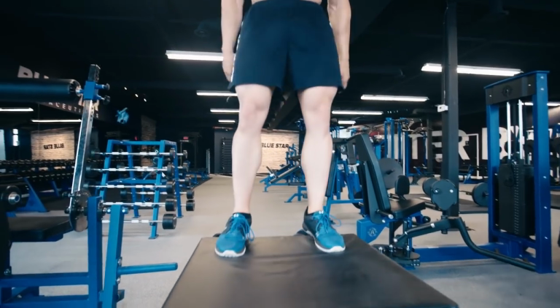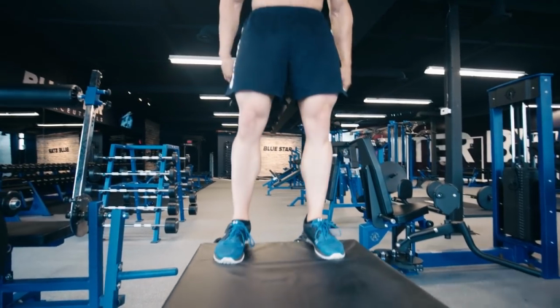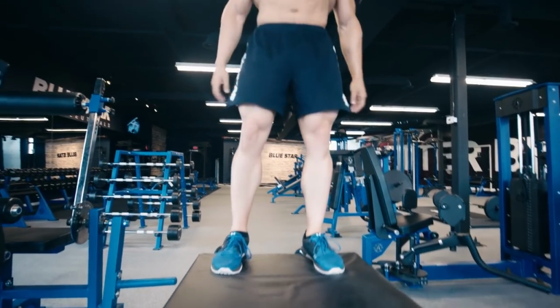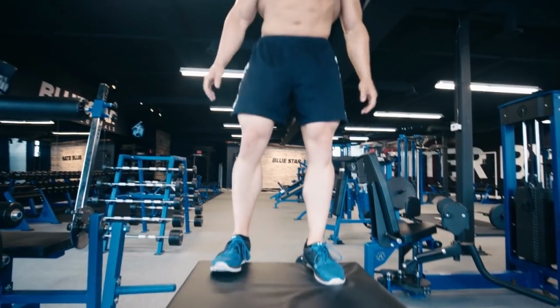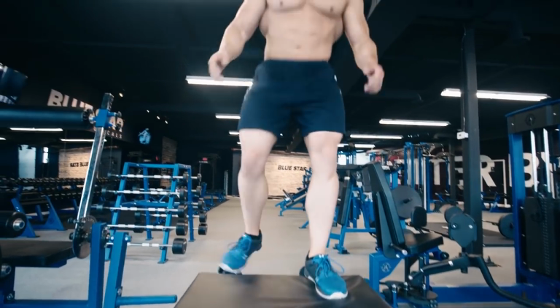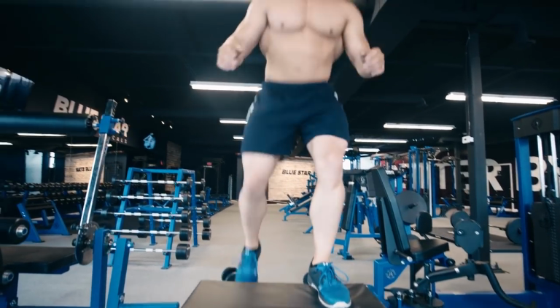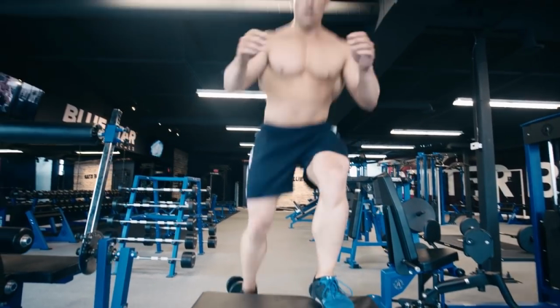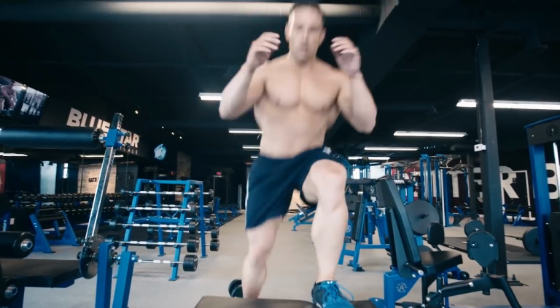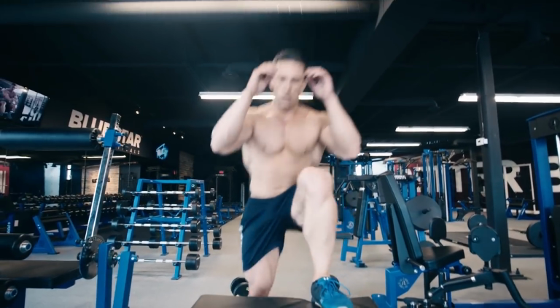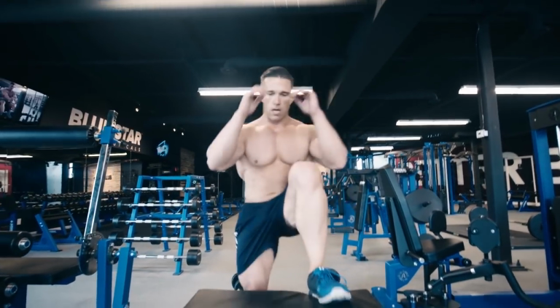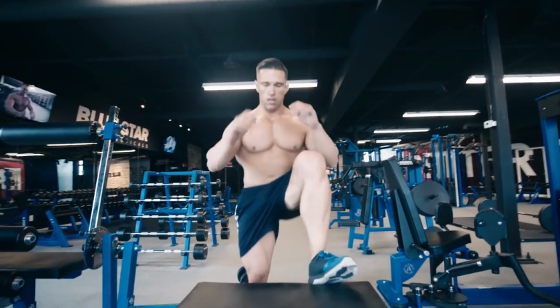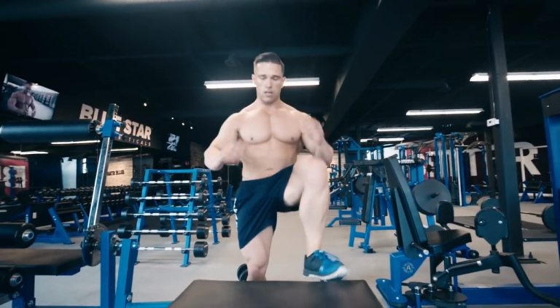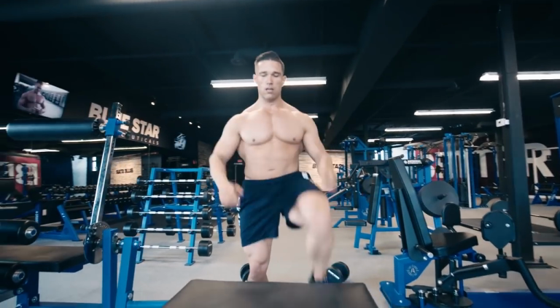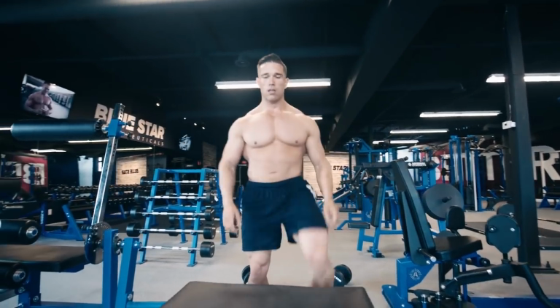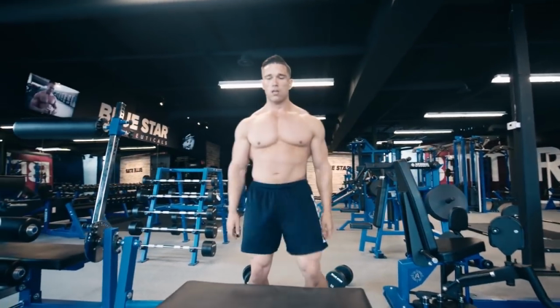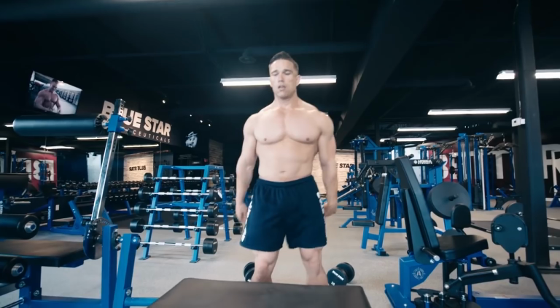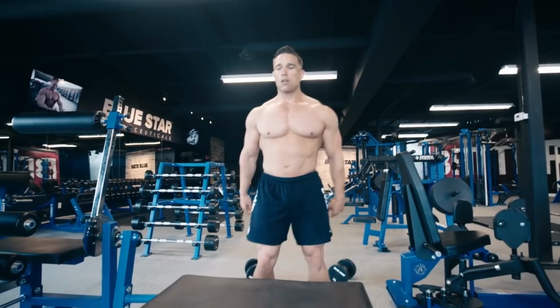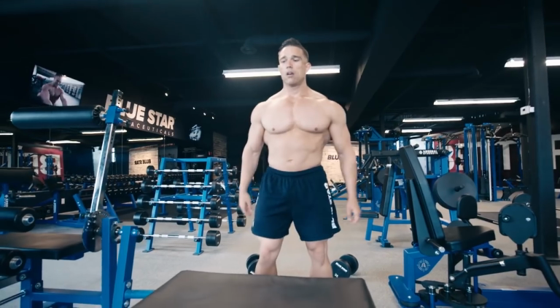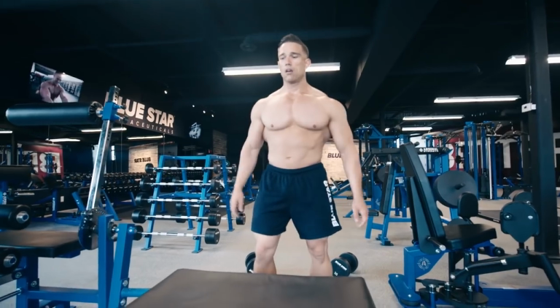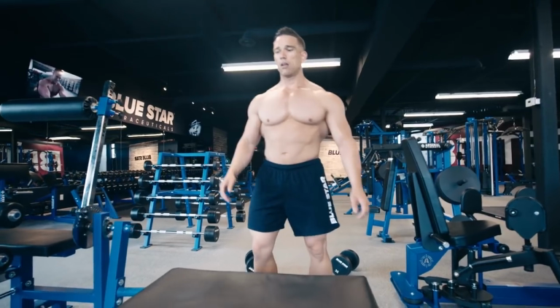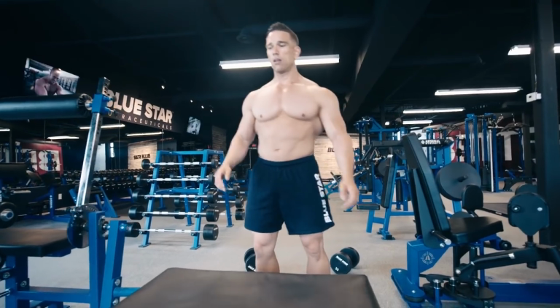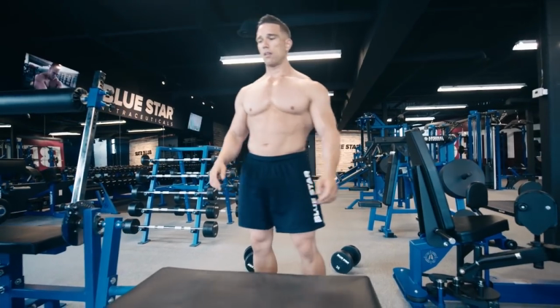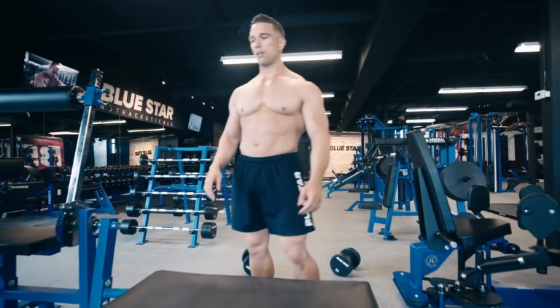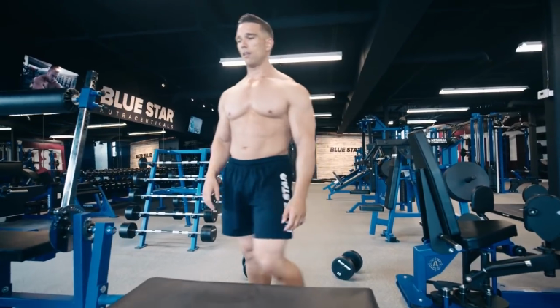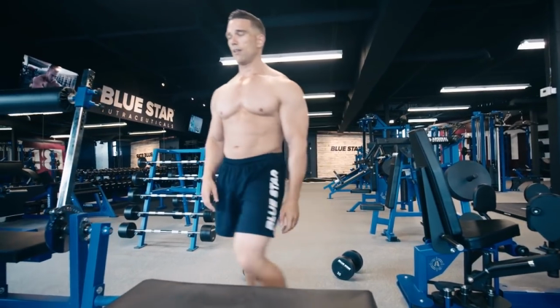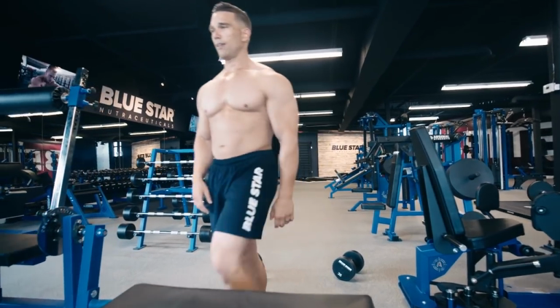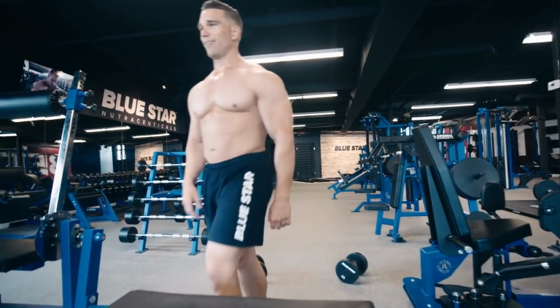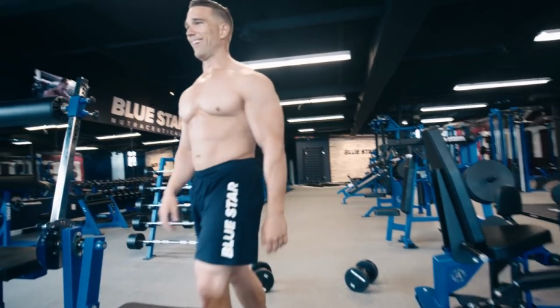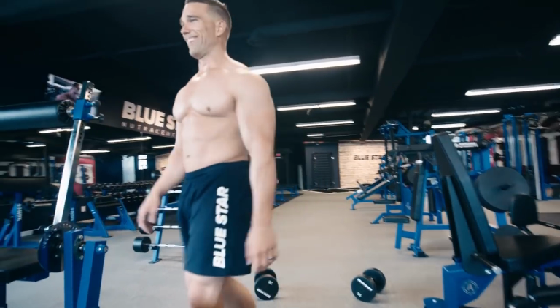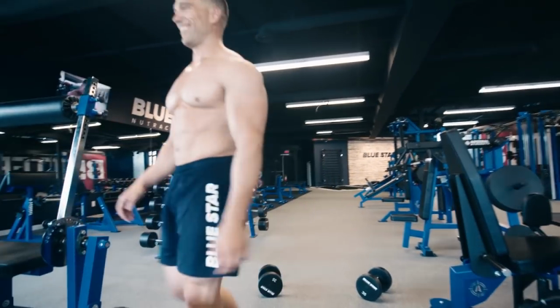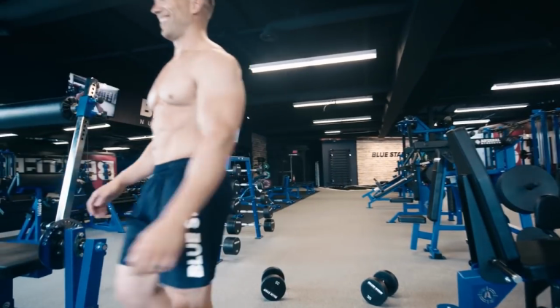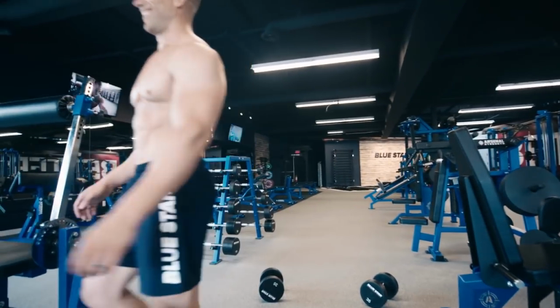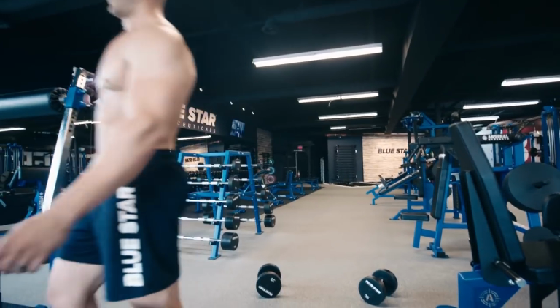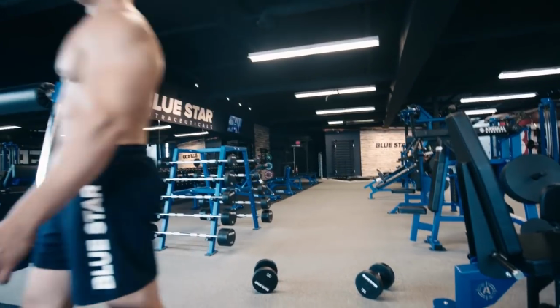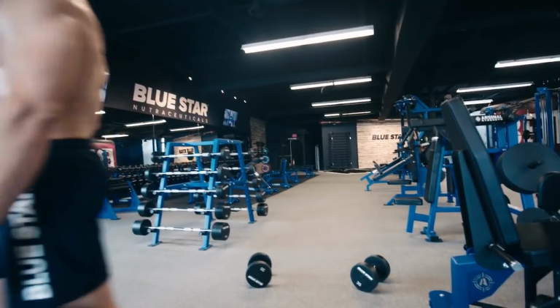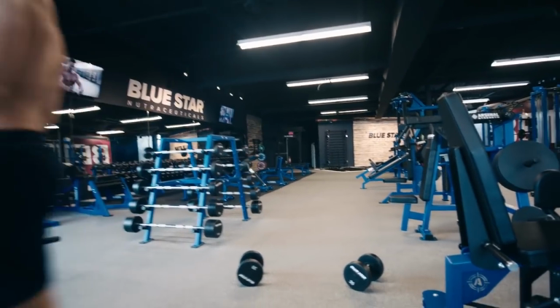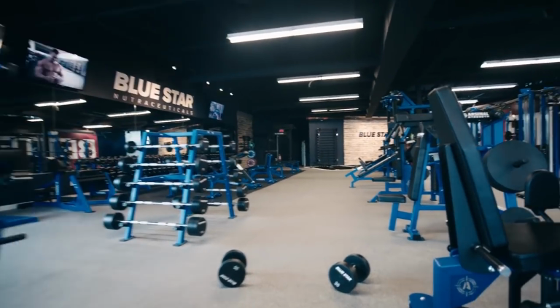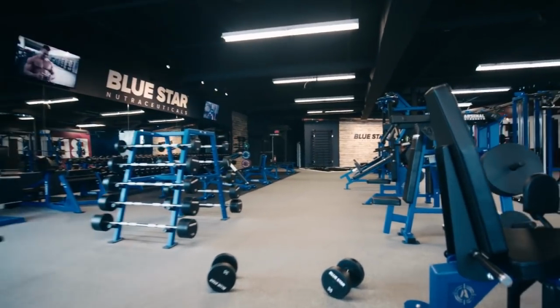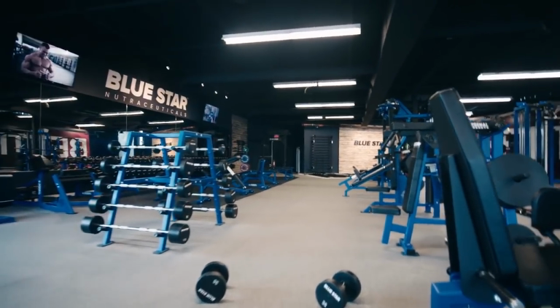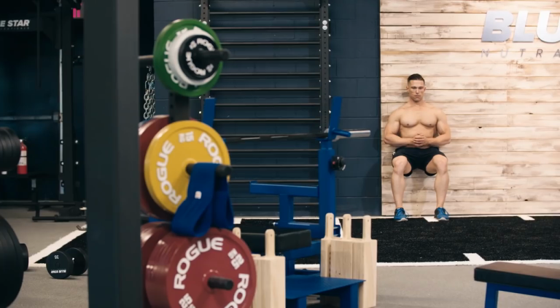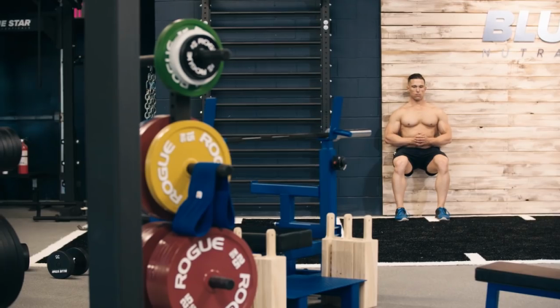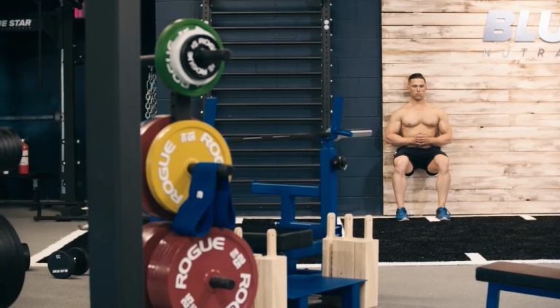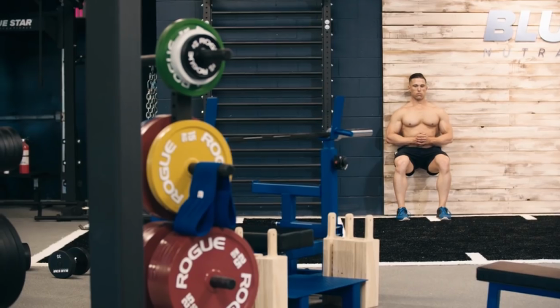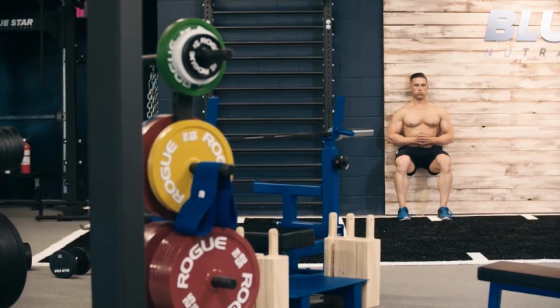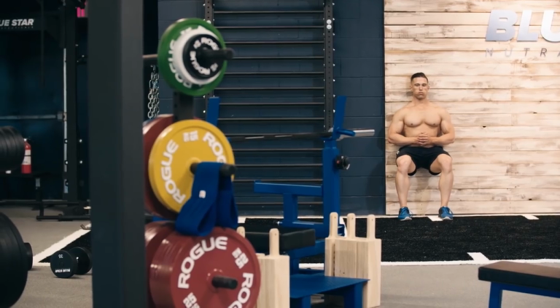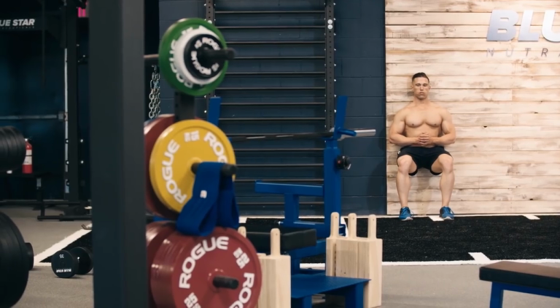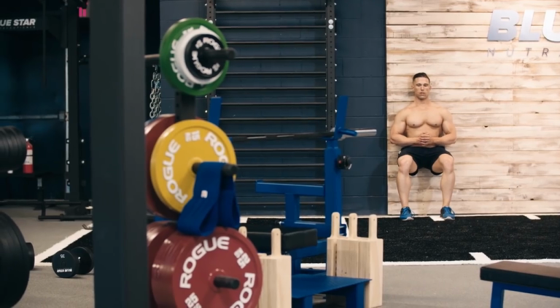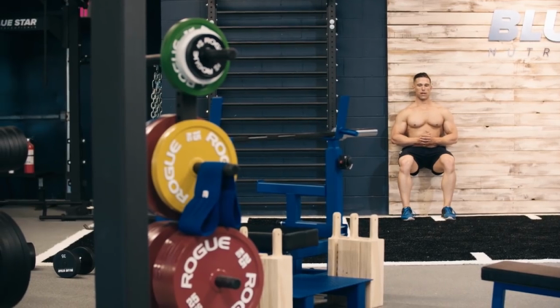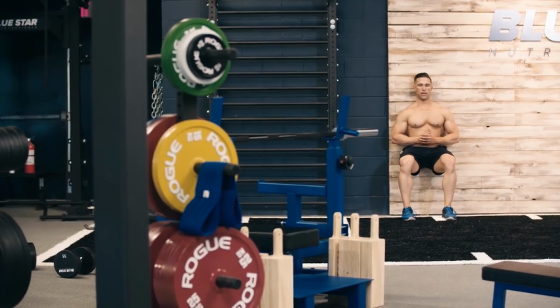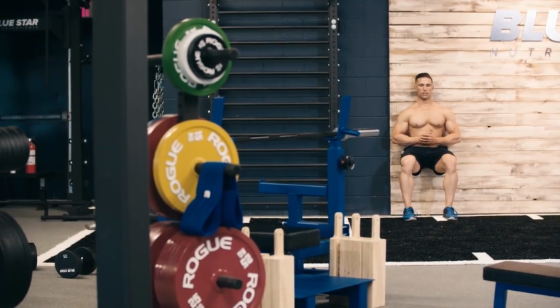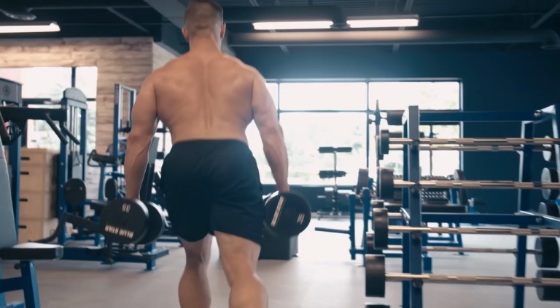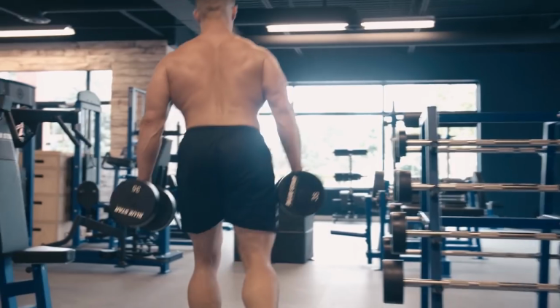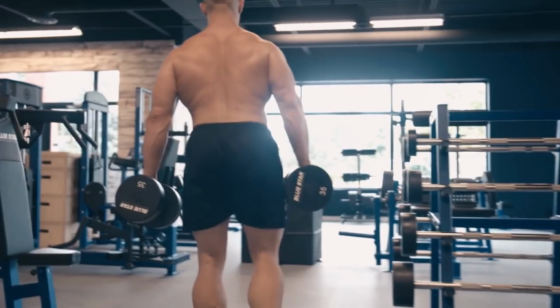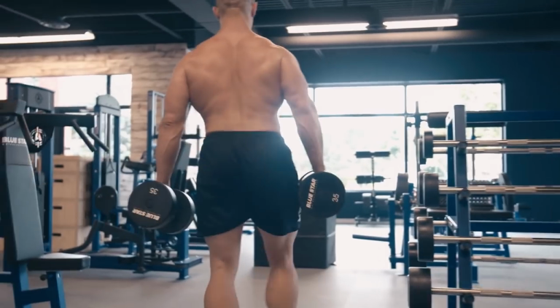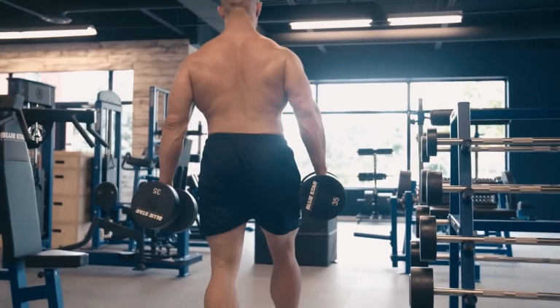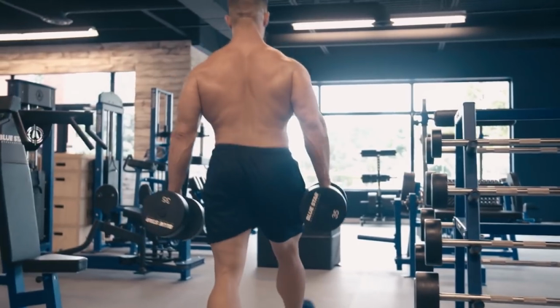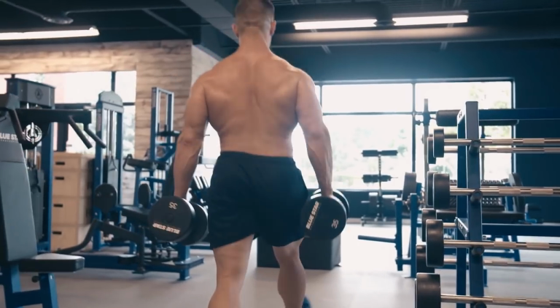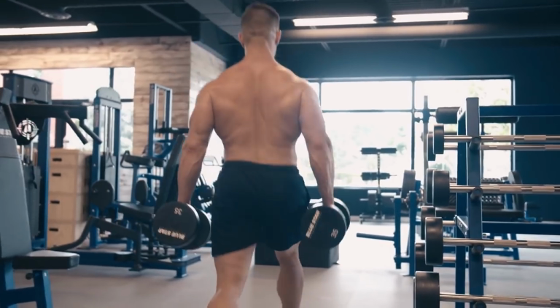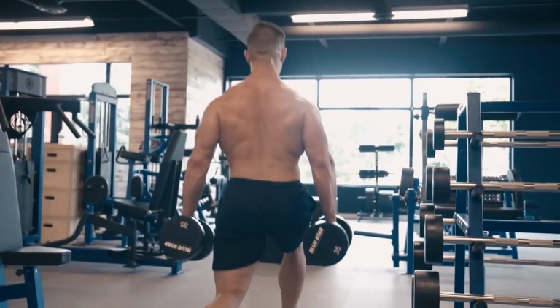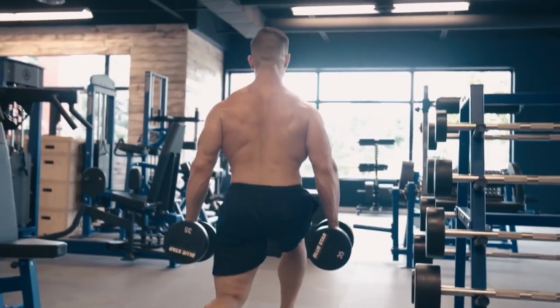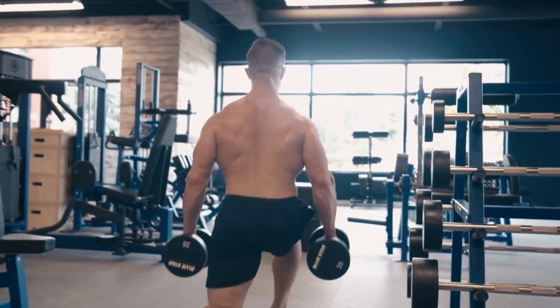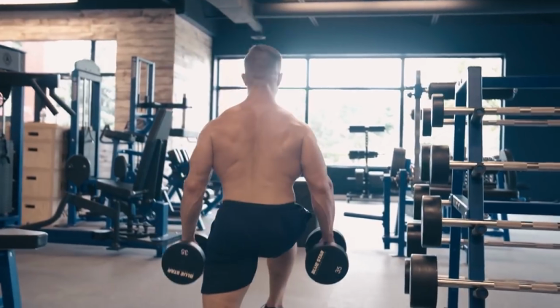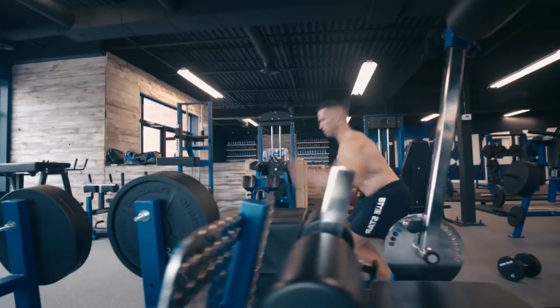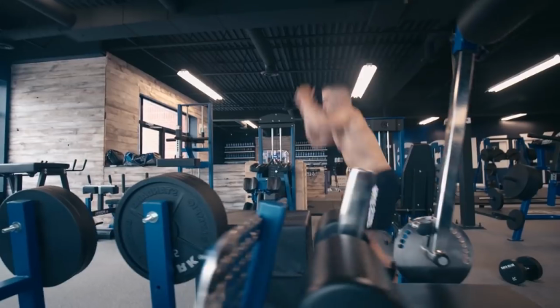Once you've made it through the circuit, take a quick 30 second rest and repeat for as many rounds as you can before 15 minutes is up.